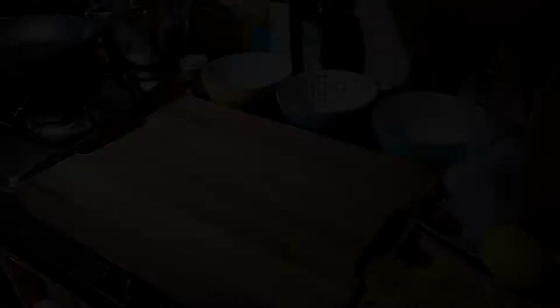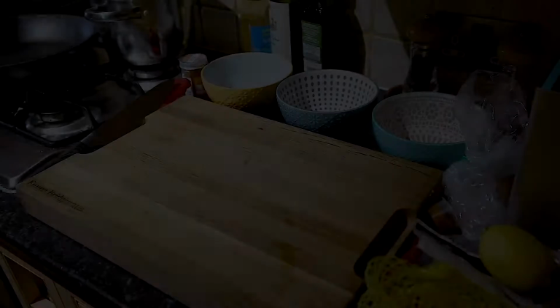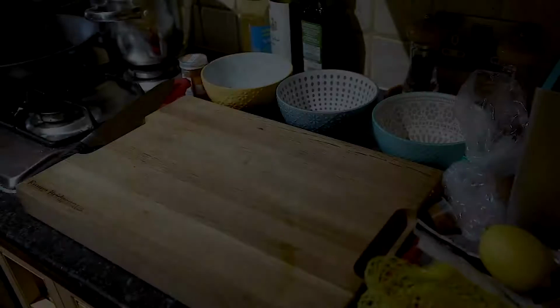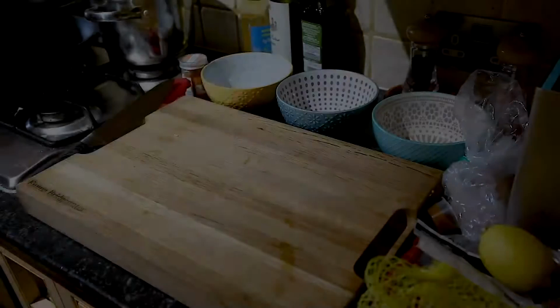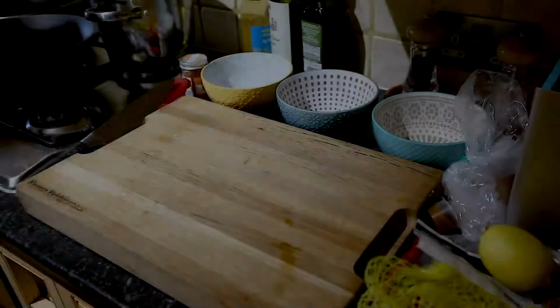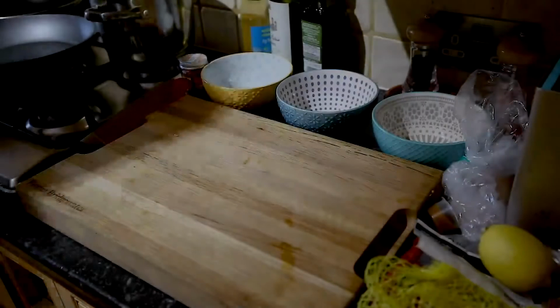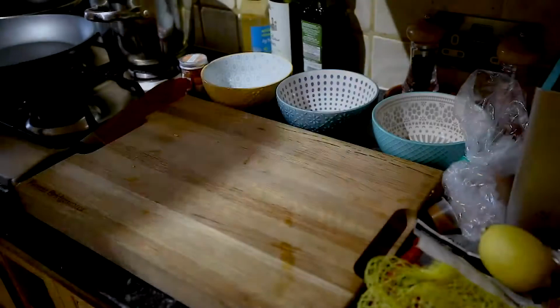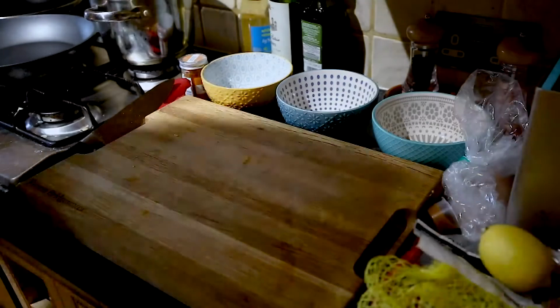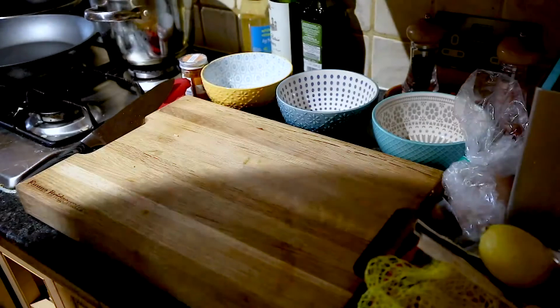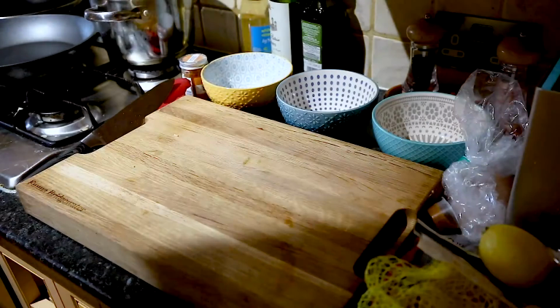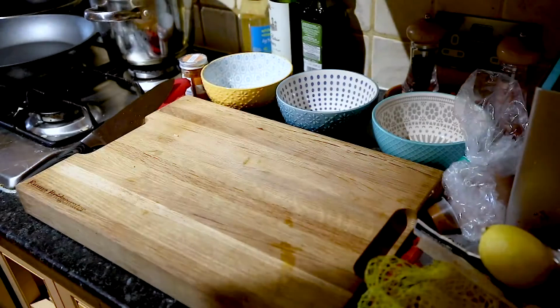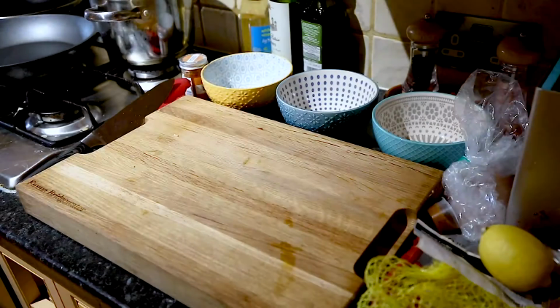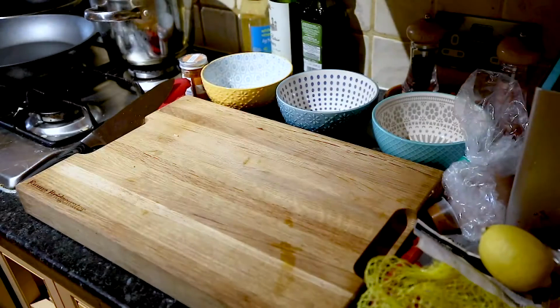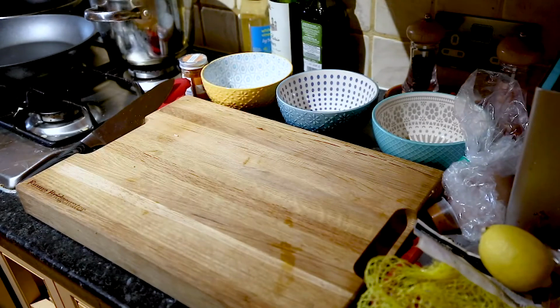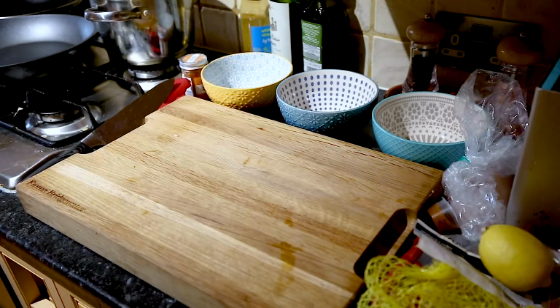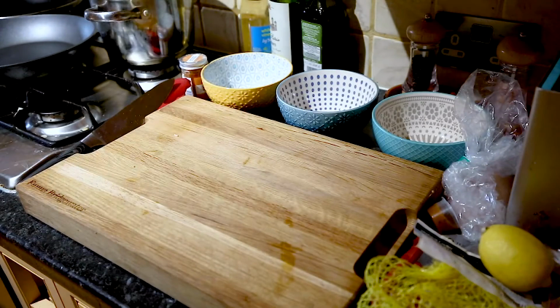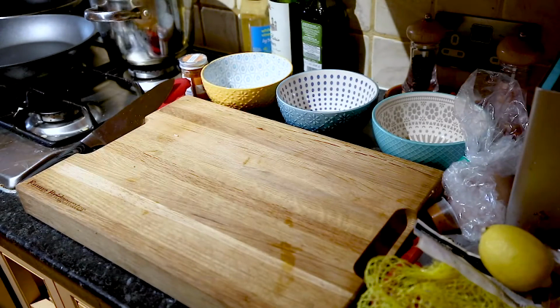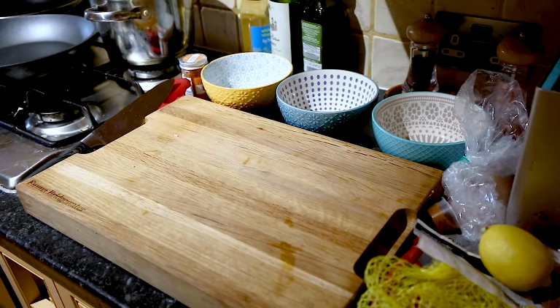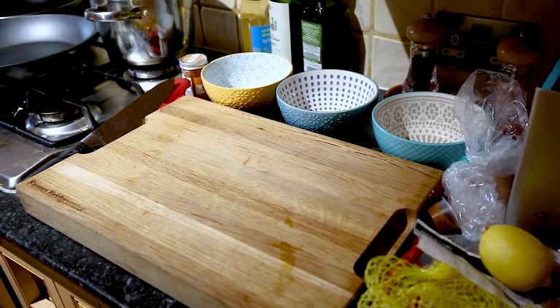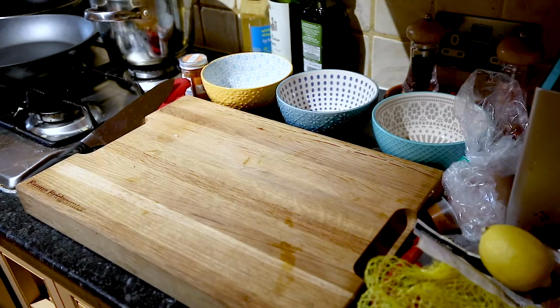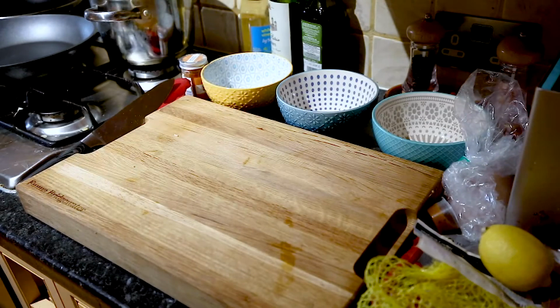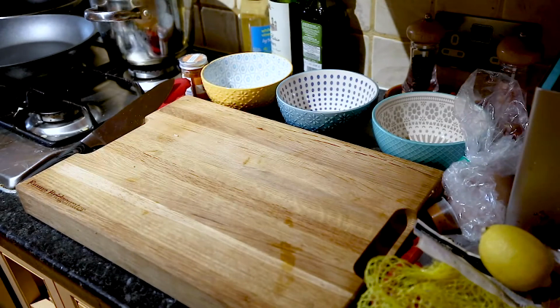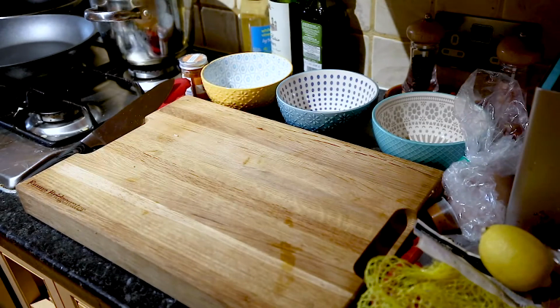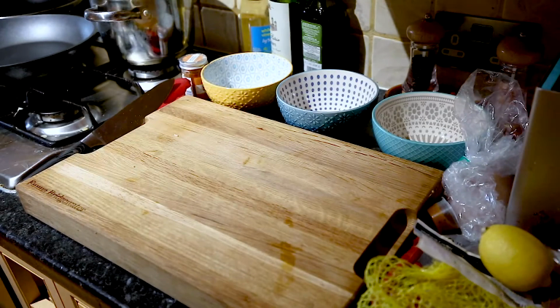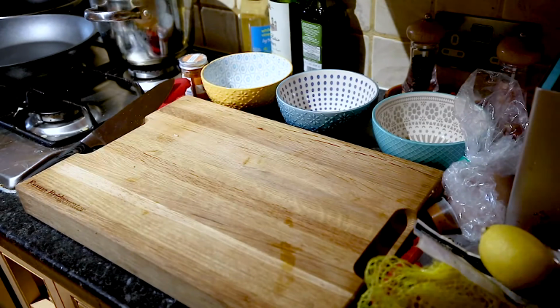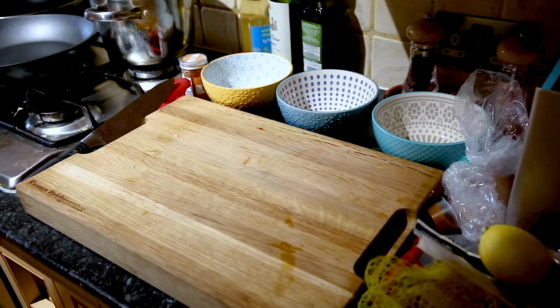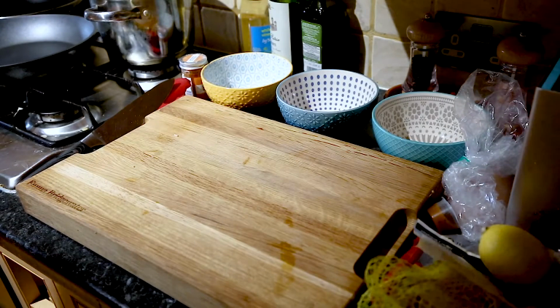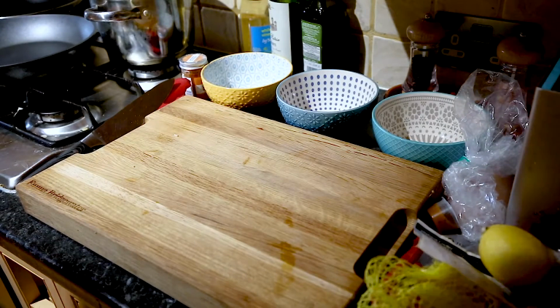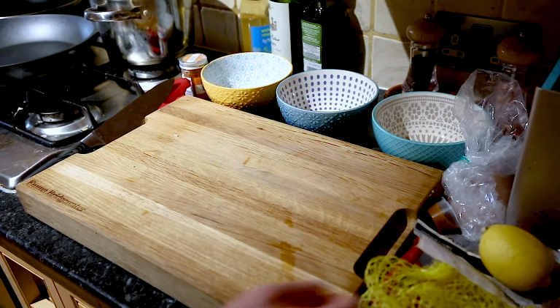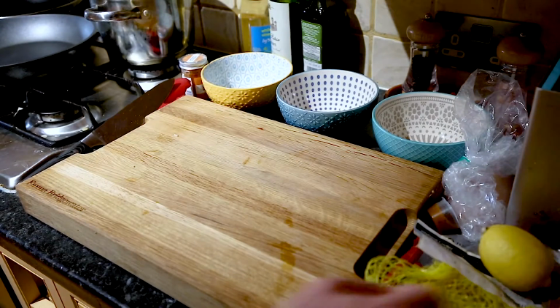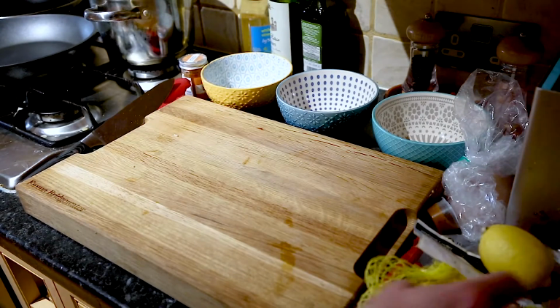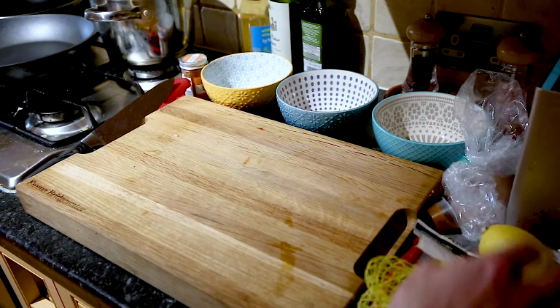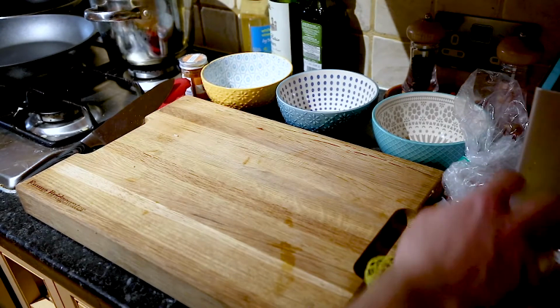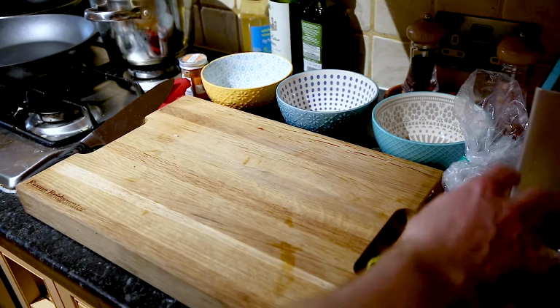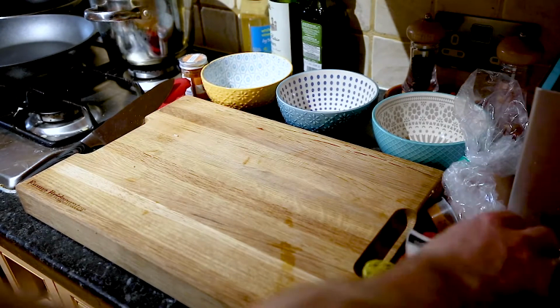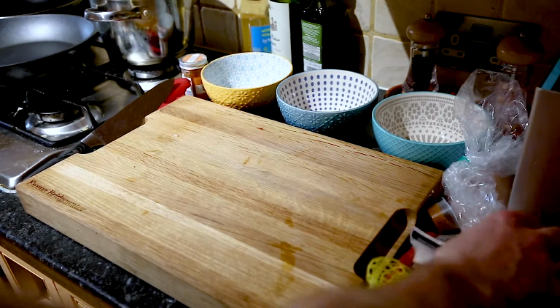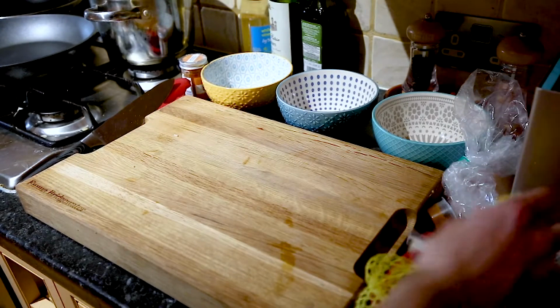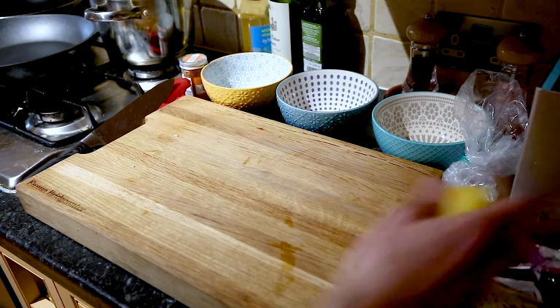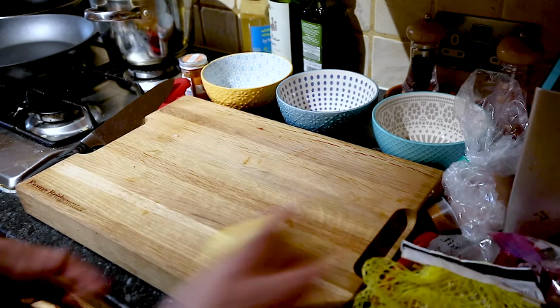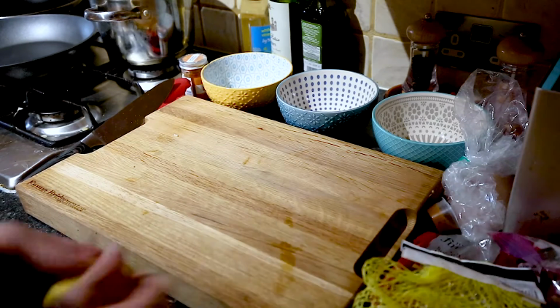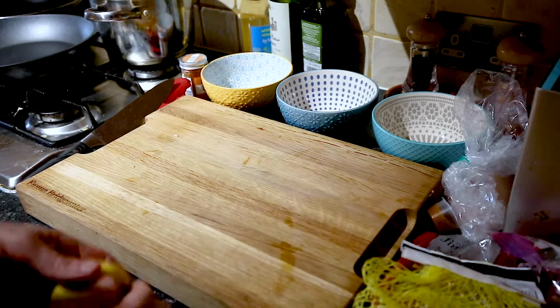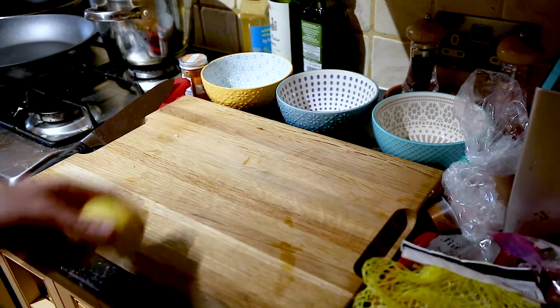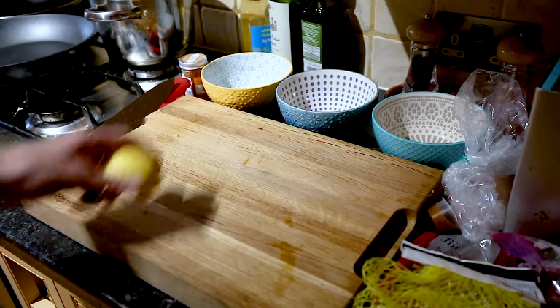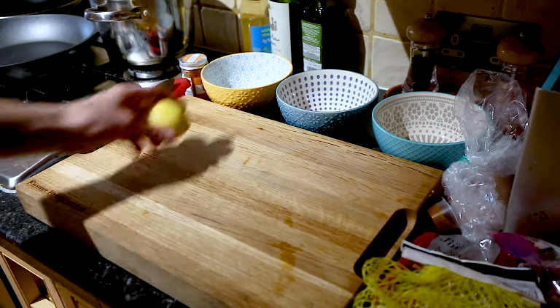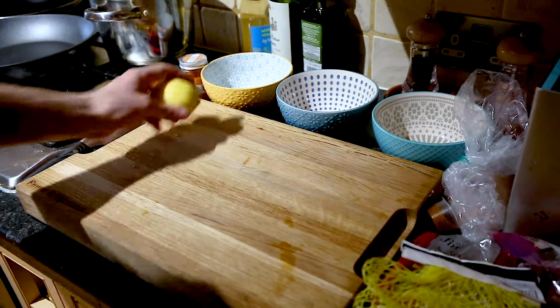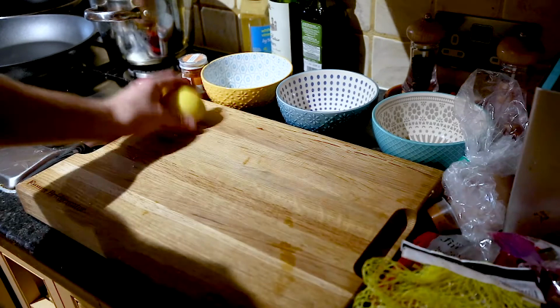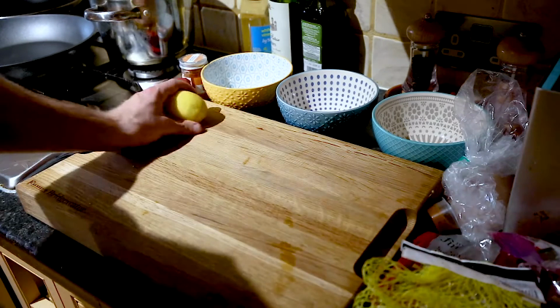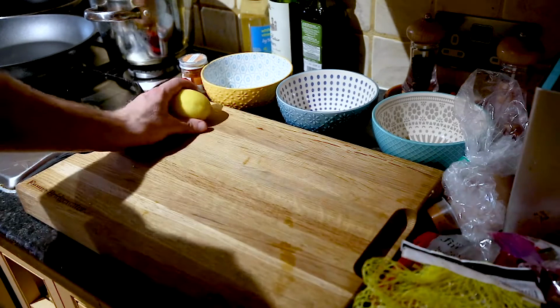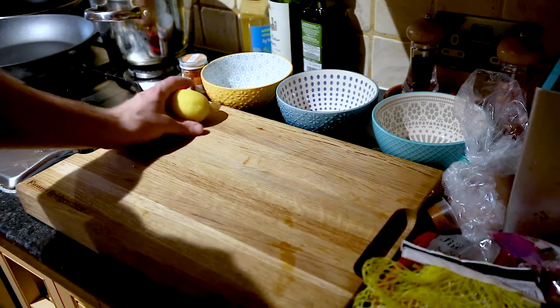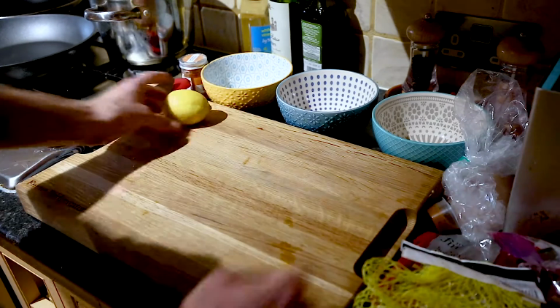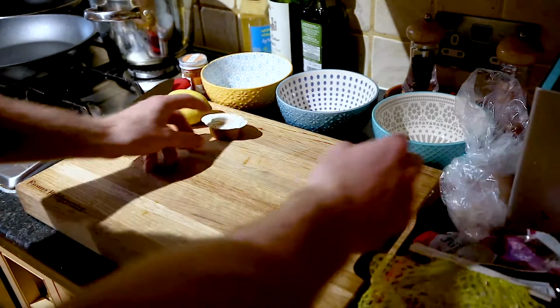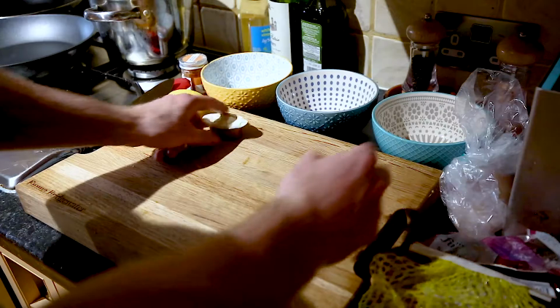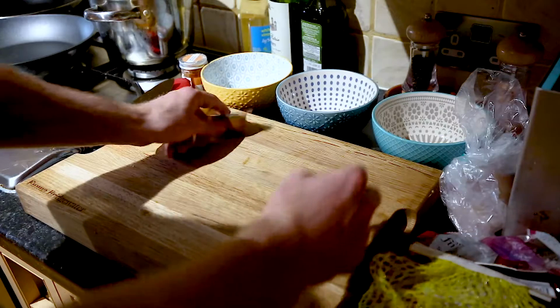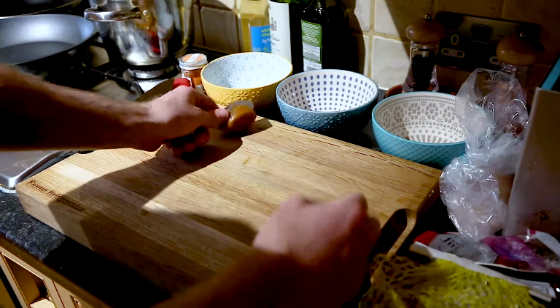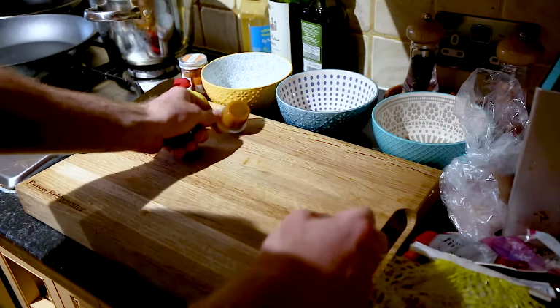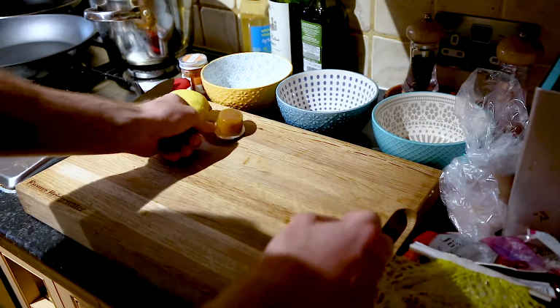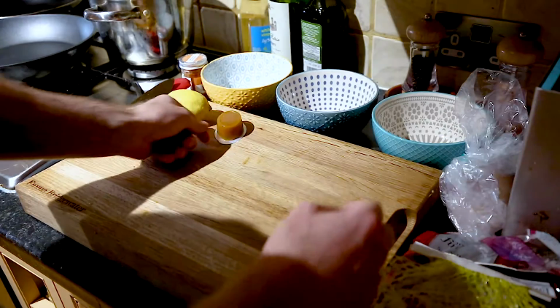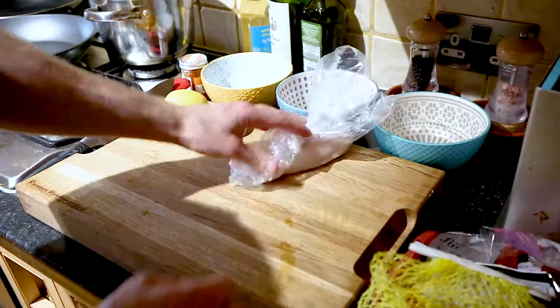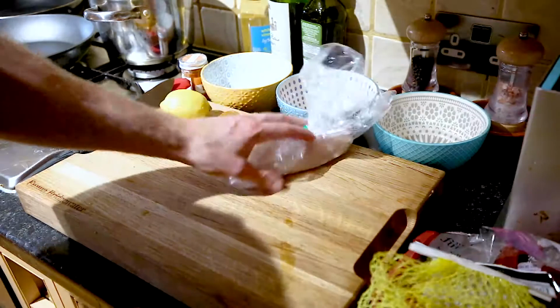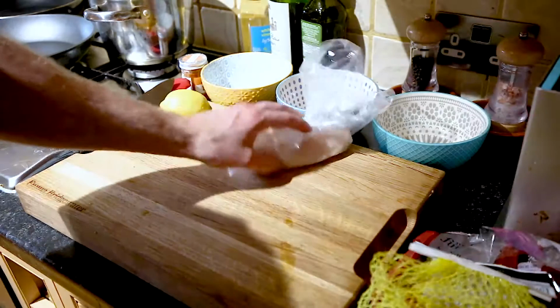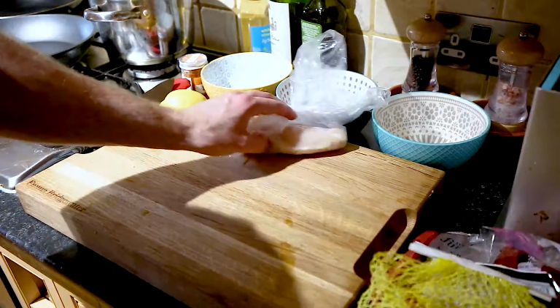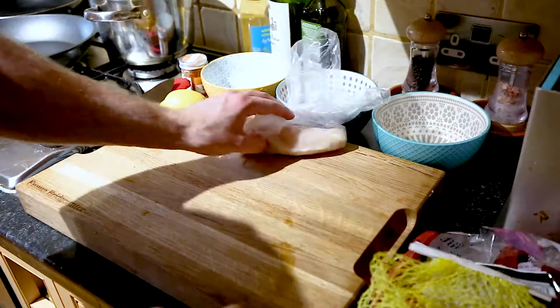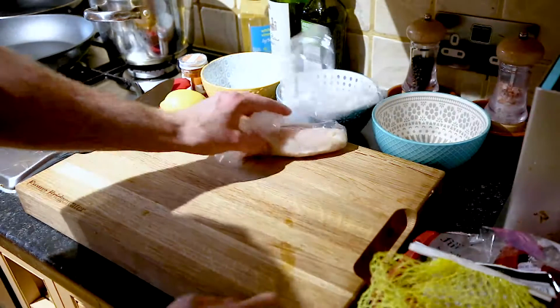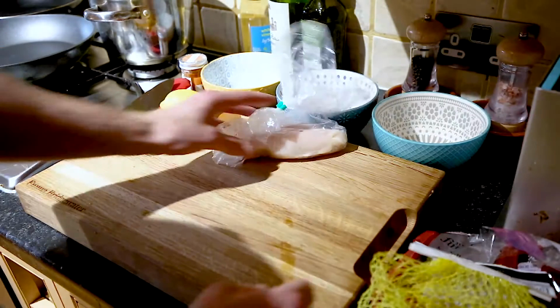Hello! I'm going to make some paella today. It probably takes about 40 minutes. It's a very simple recipe.